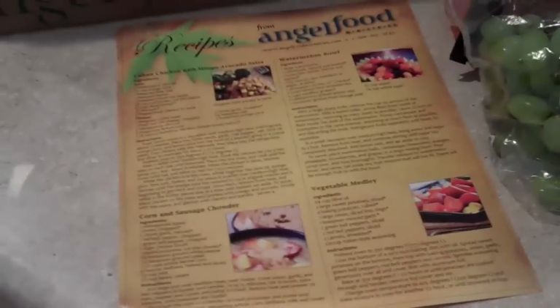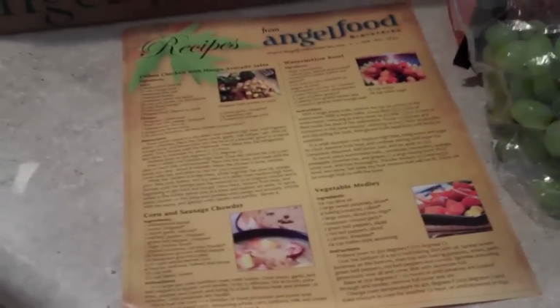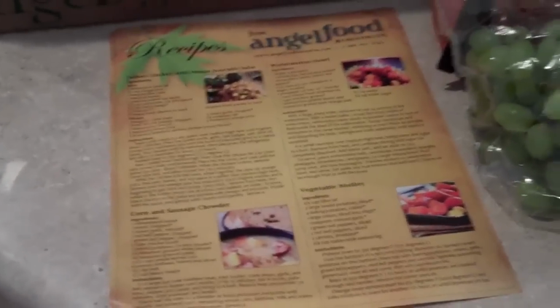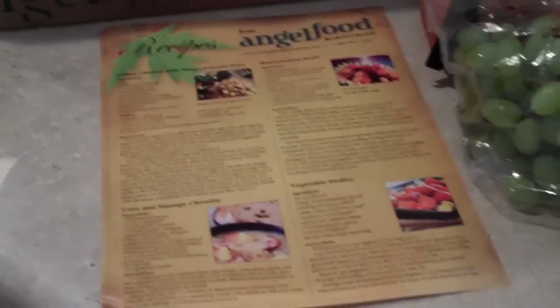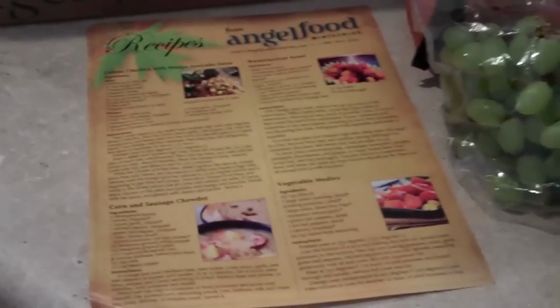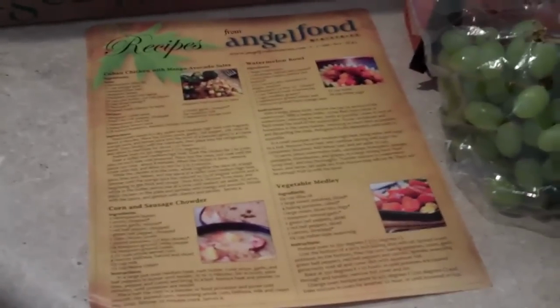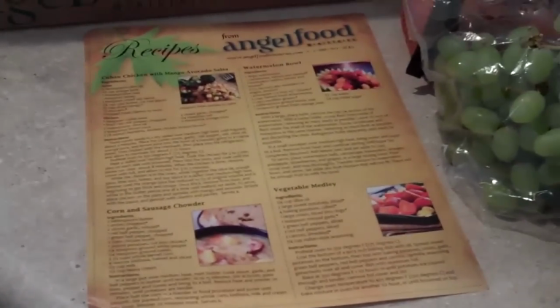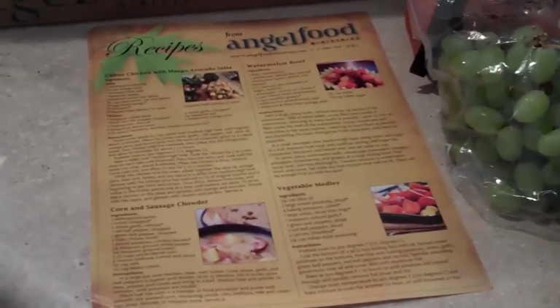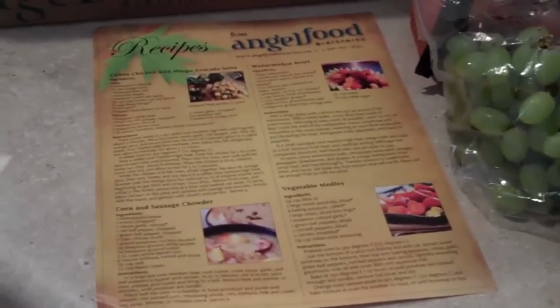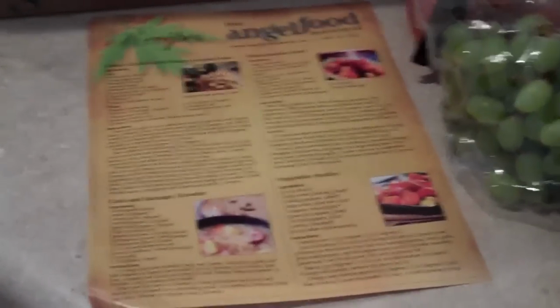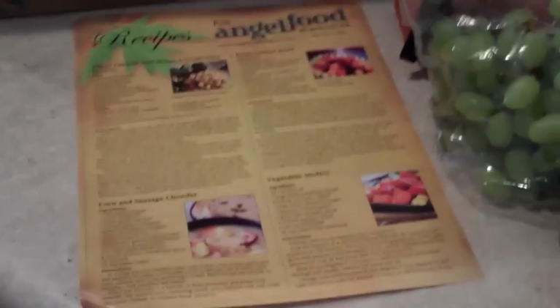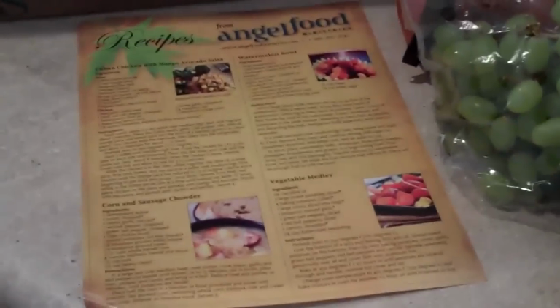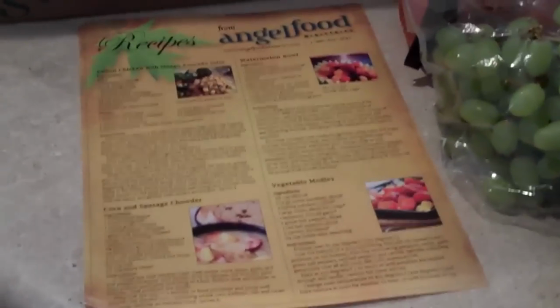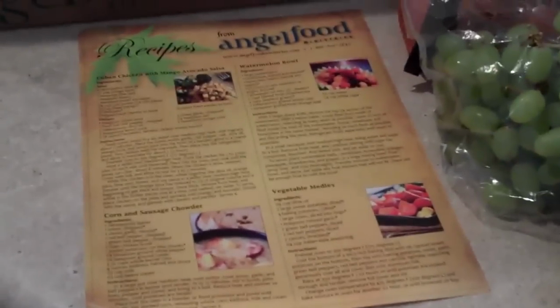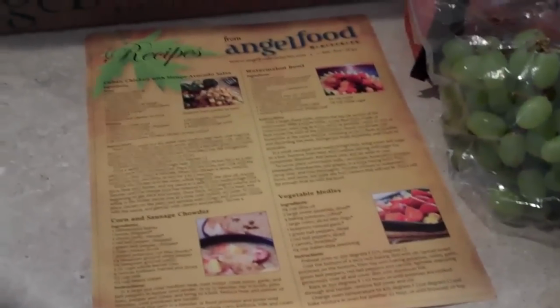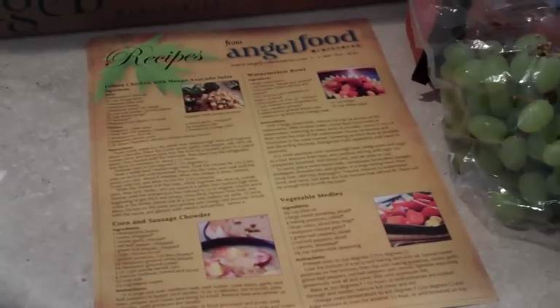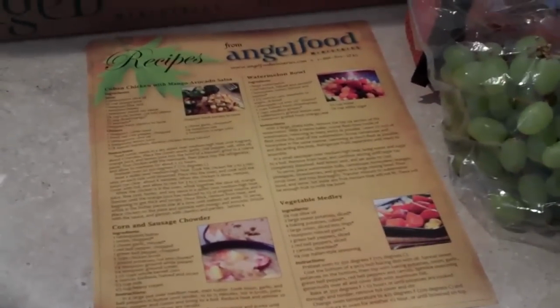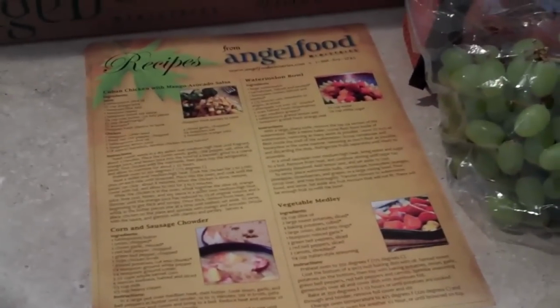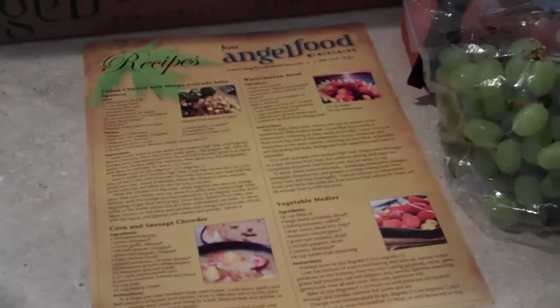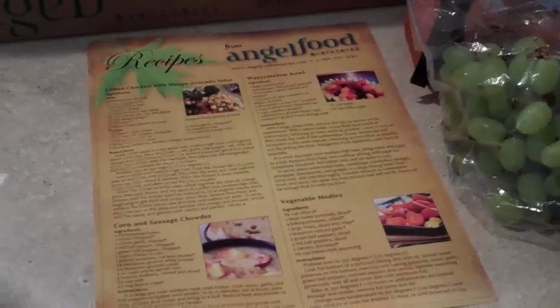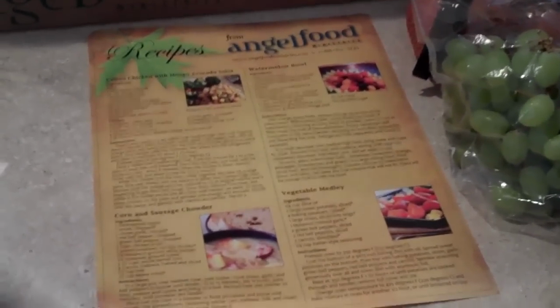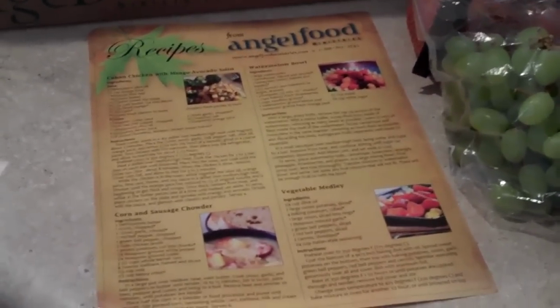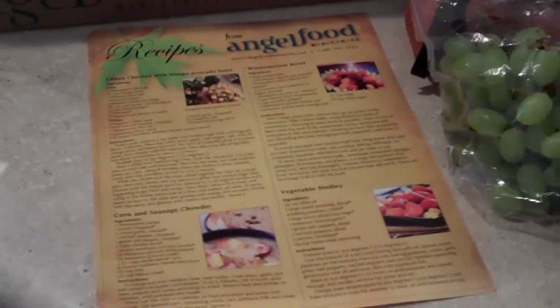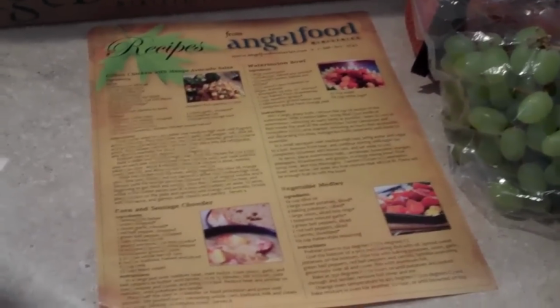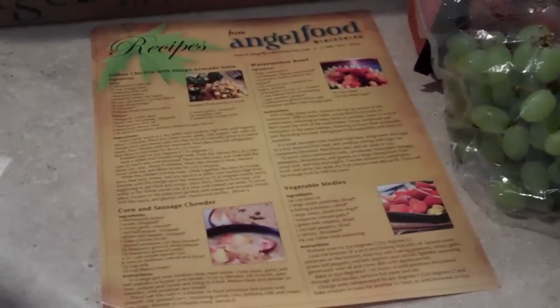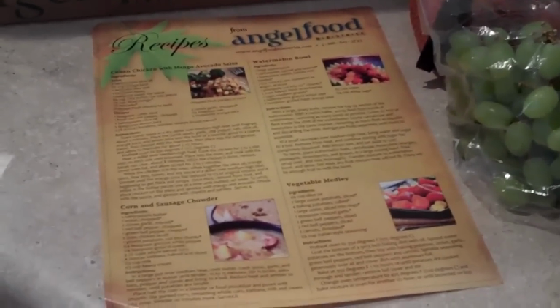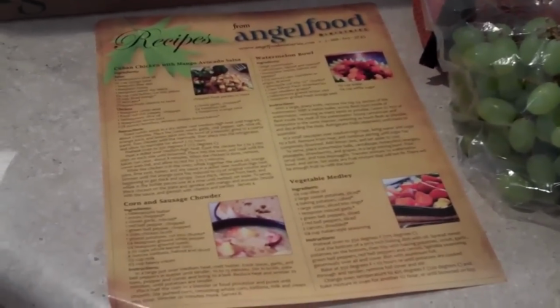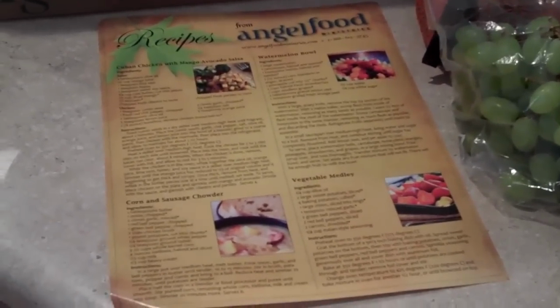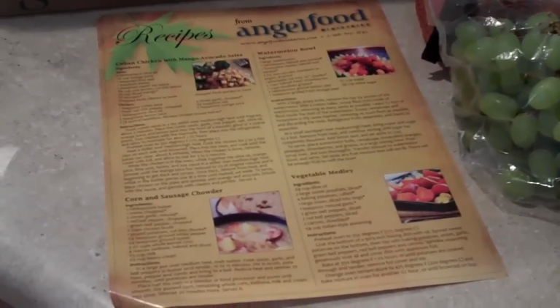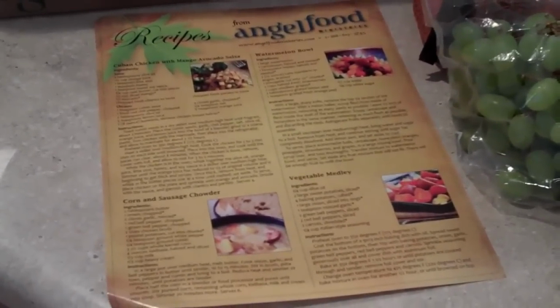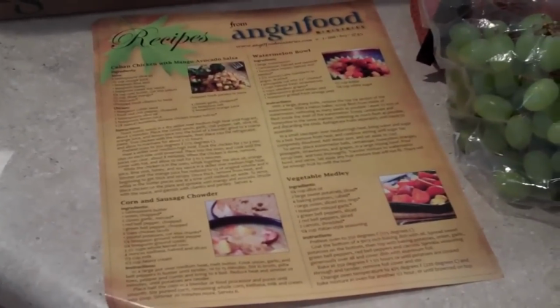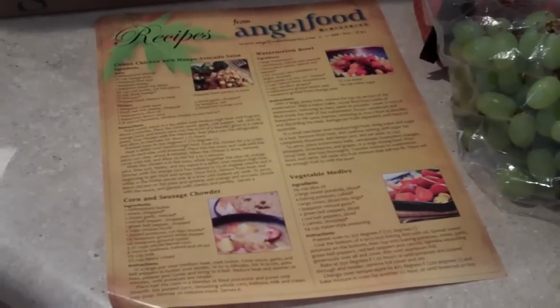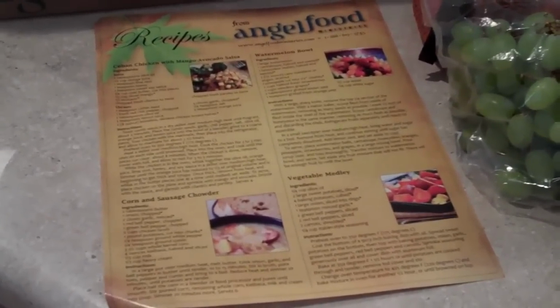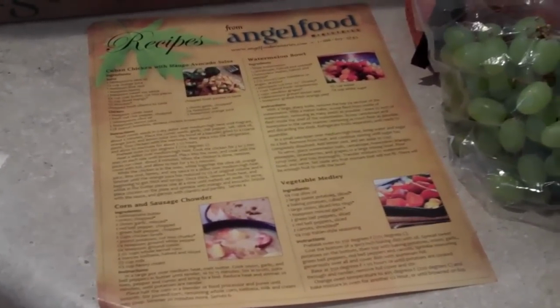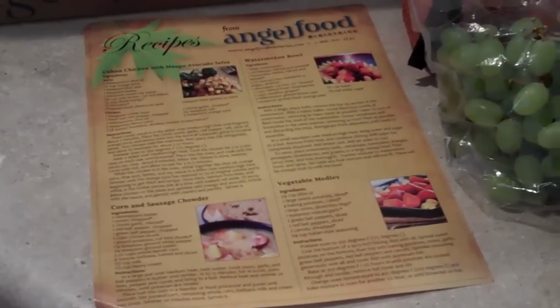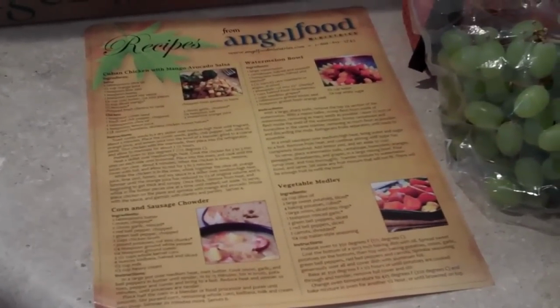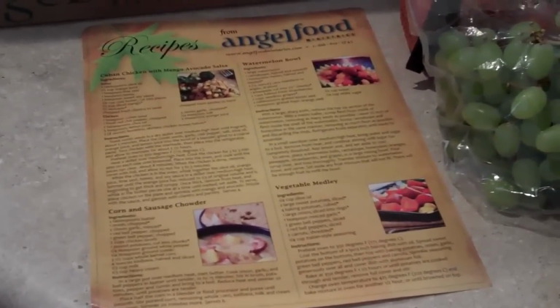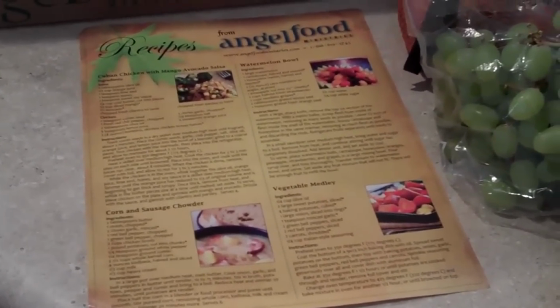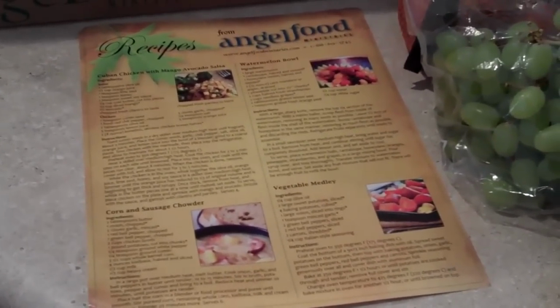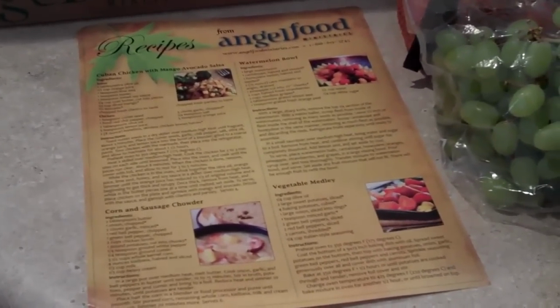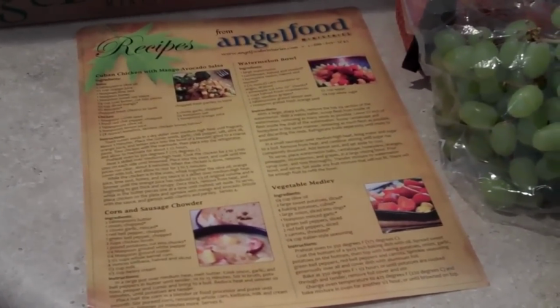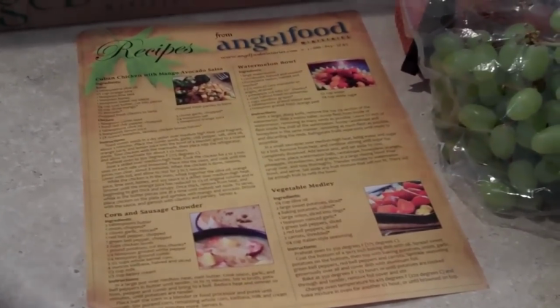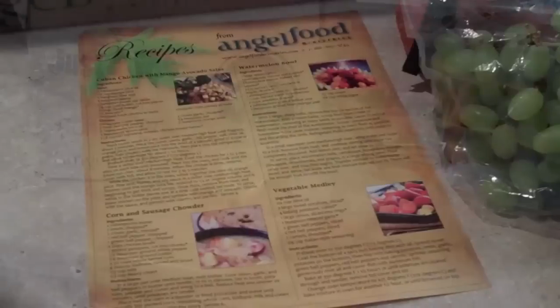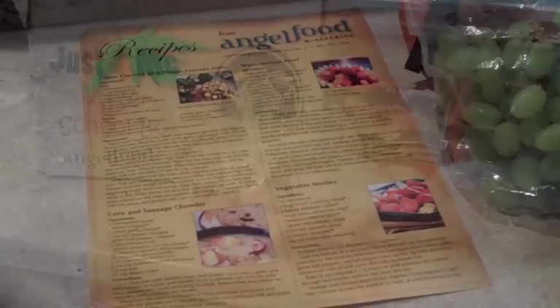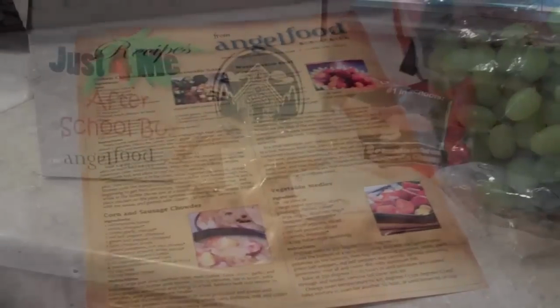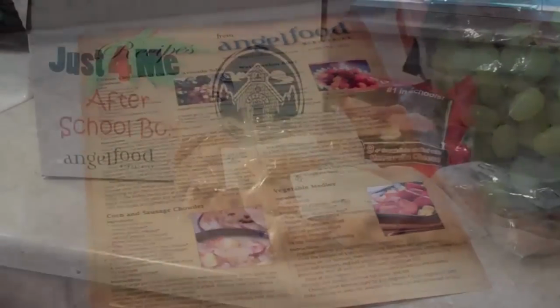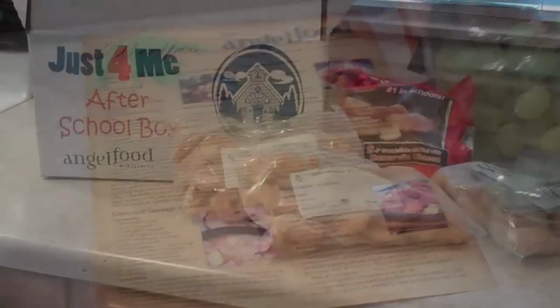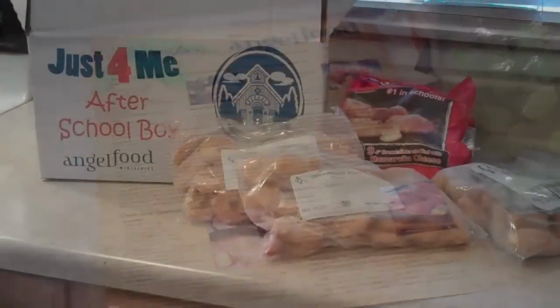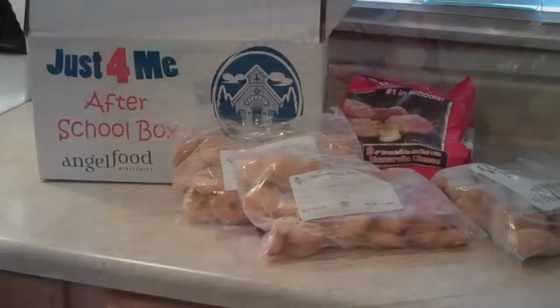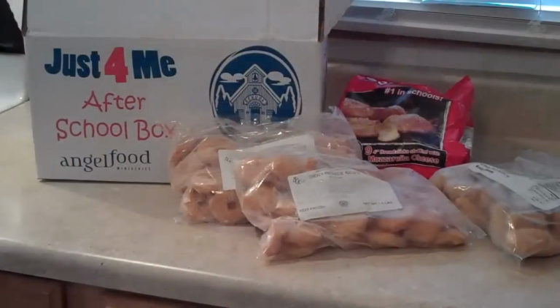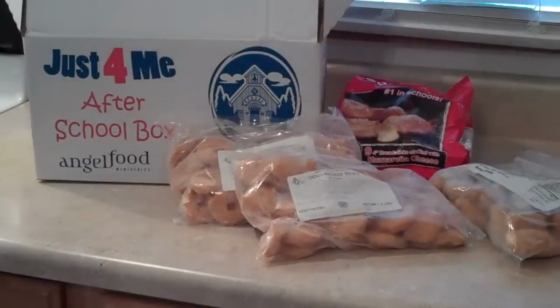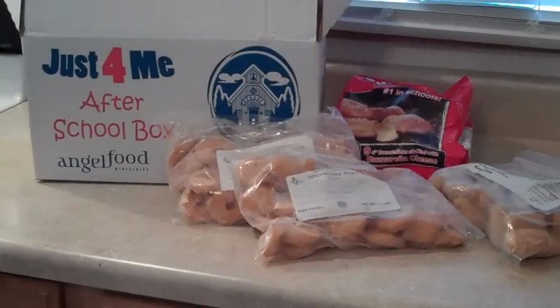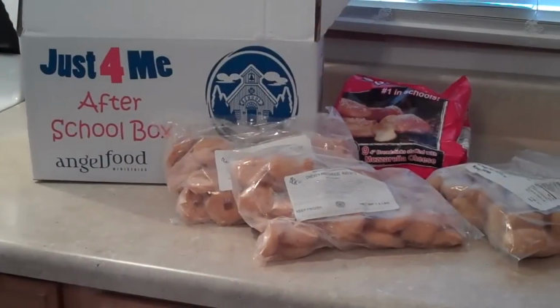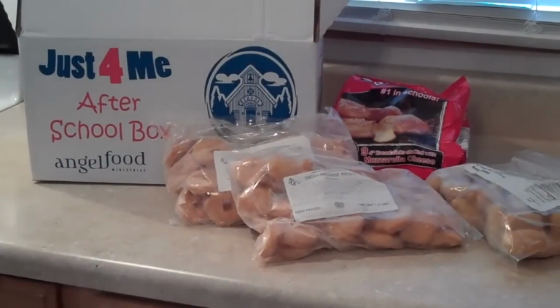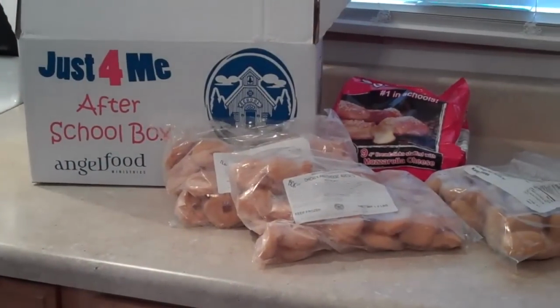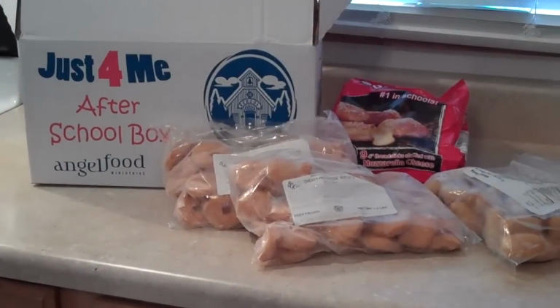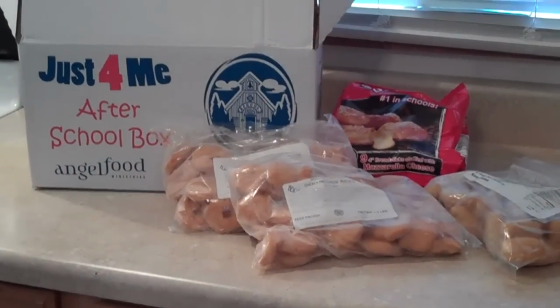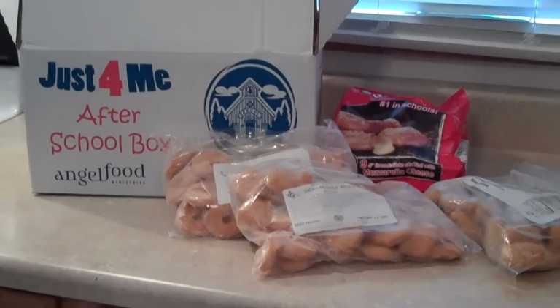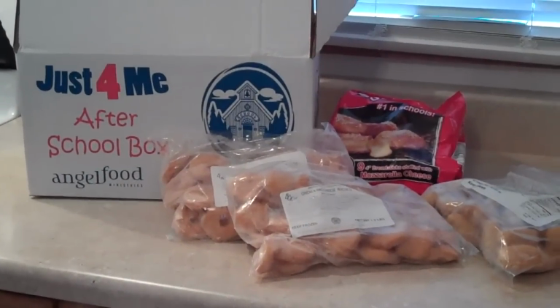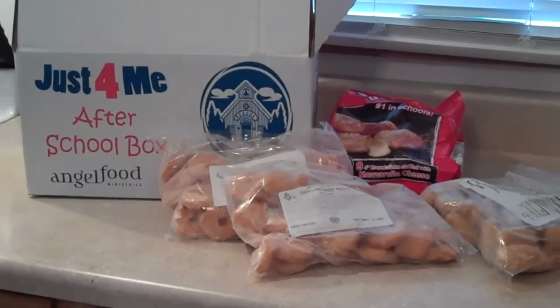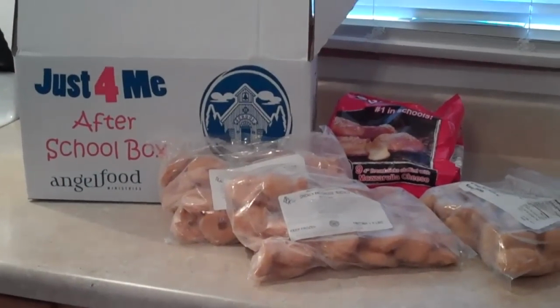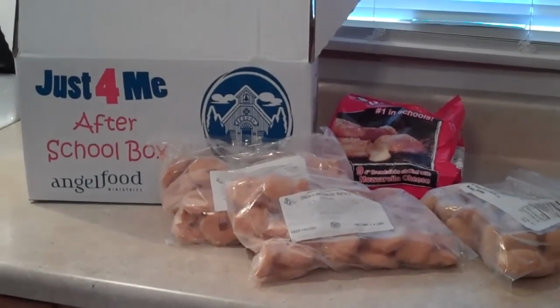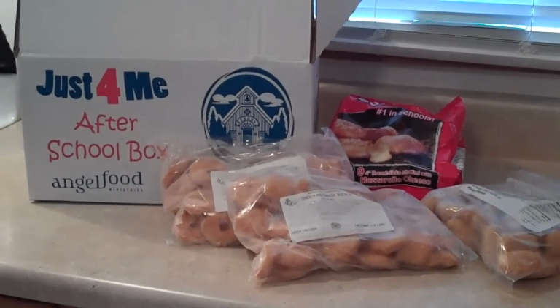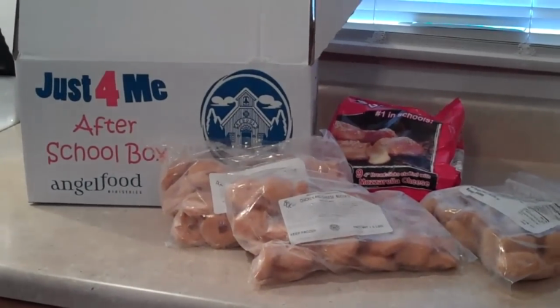They also include a little recipe sheet that tells you some things that are different that you can do with the fruit and veggies.